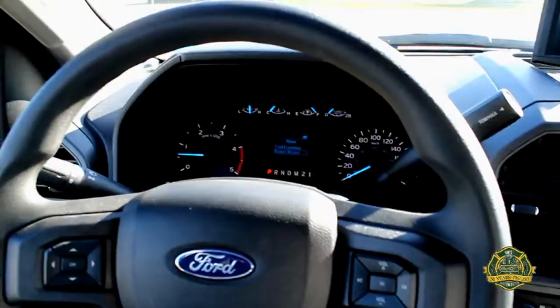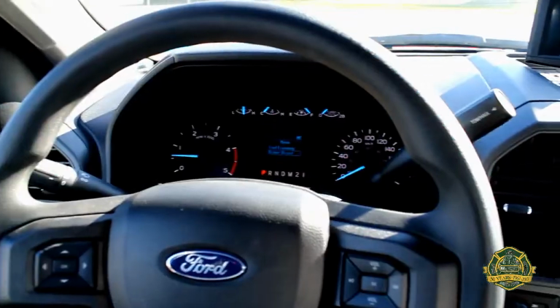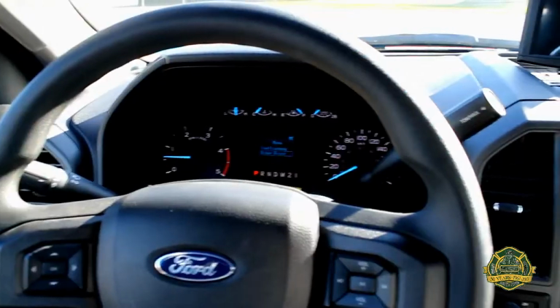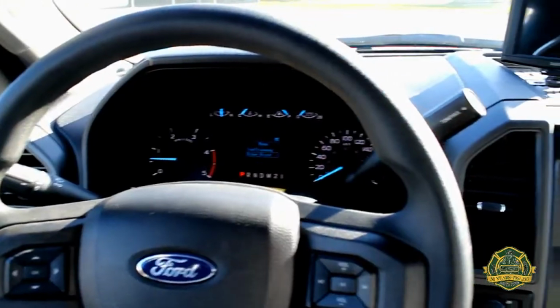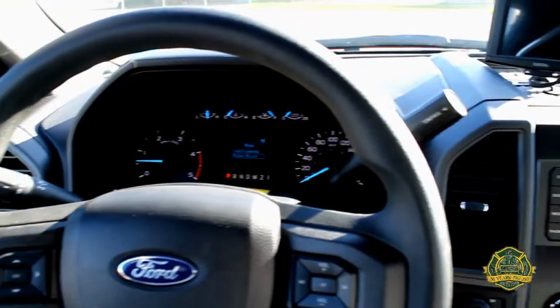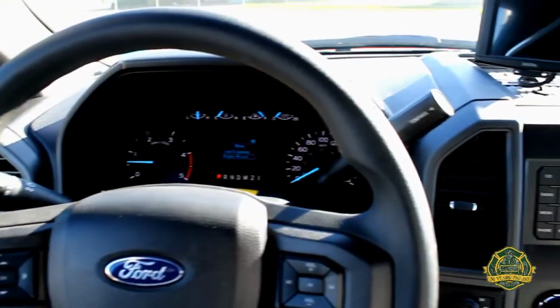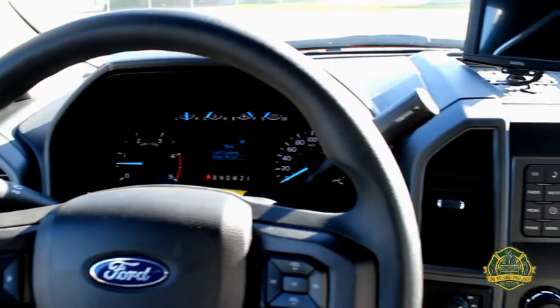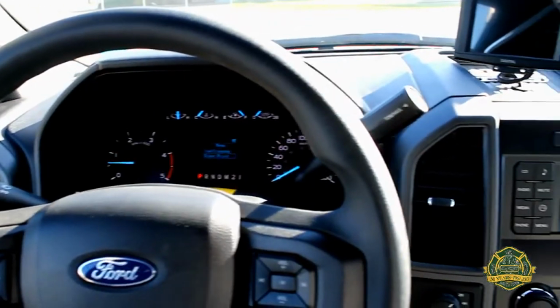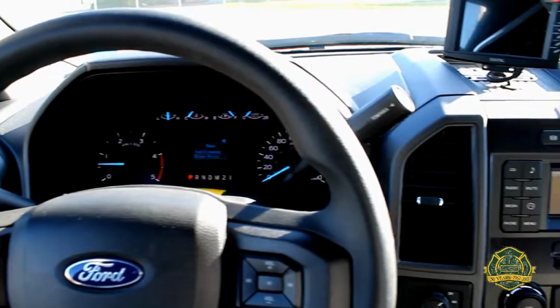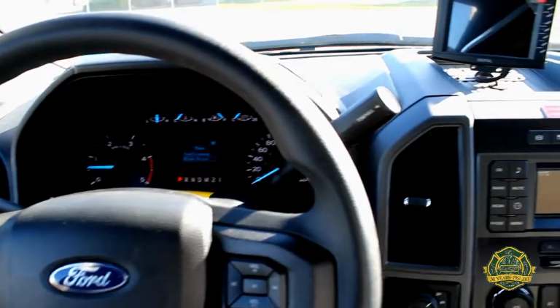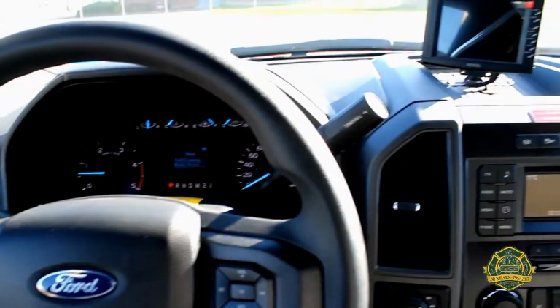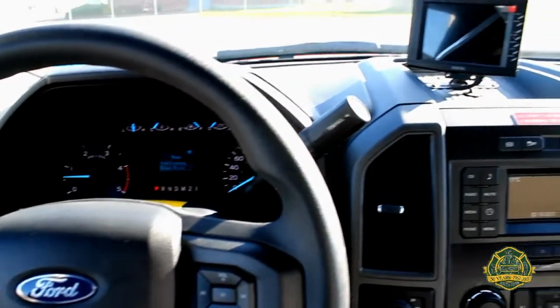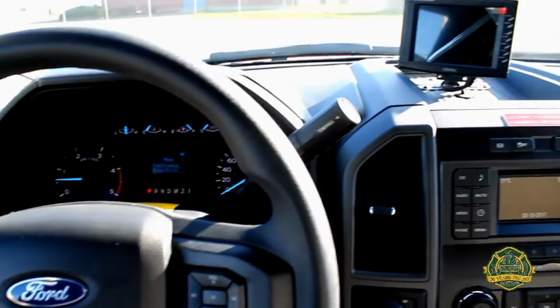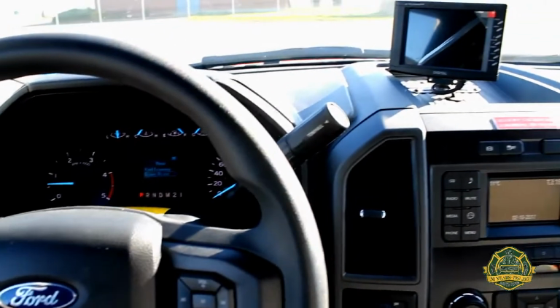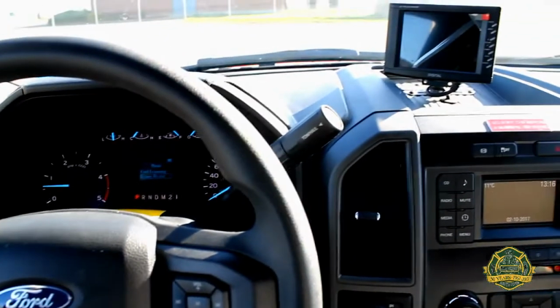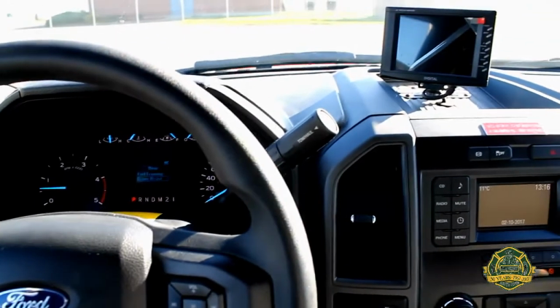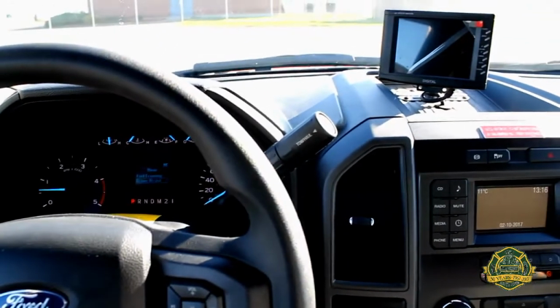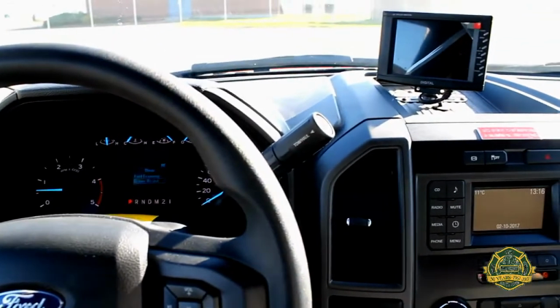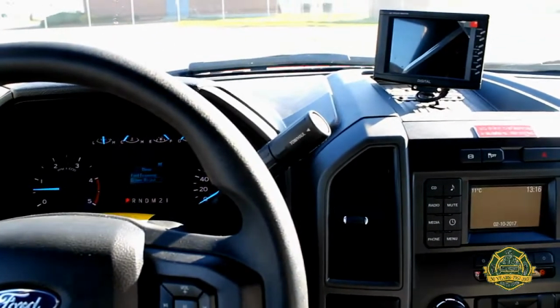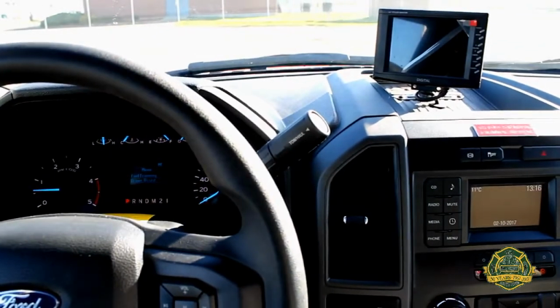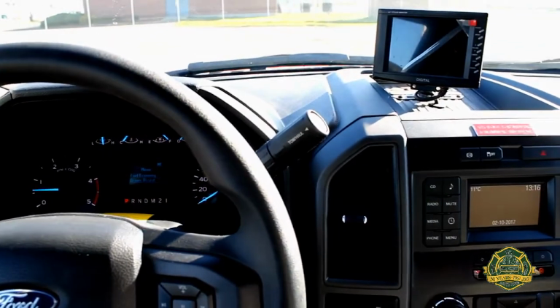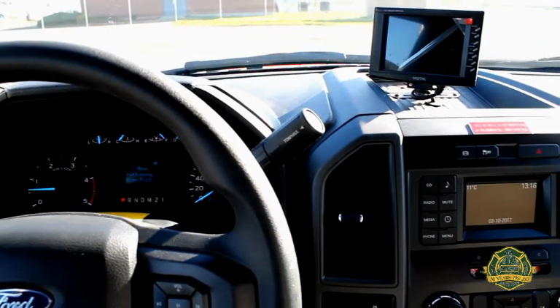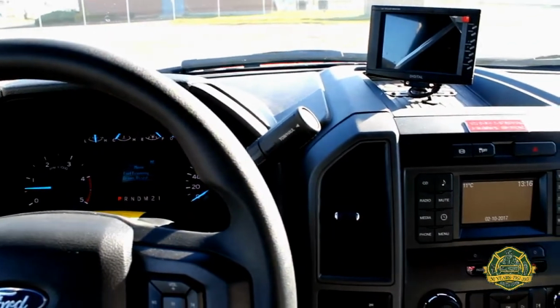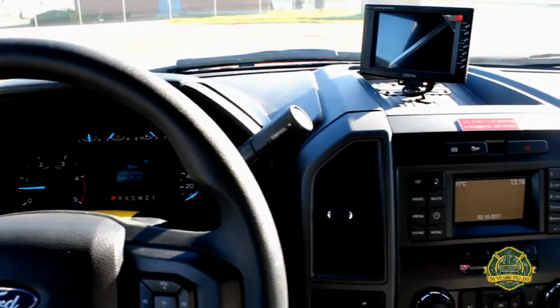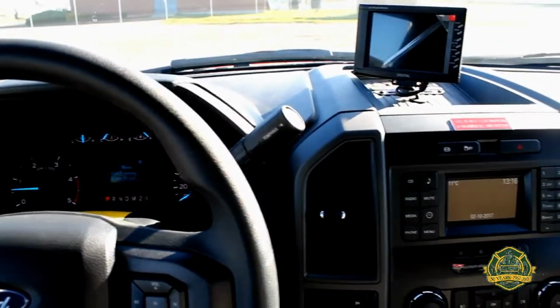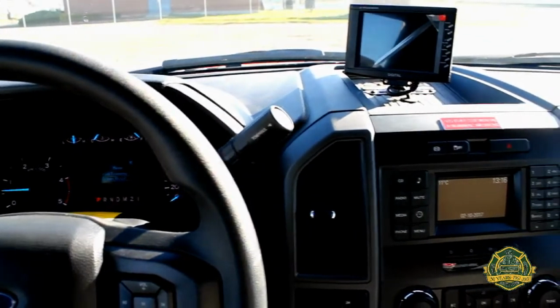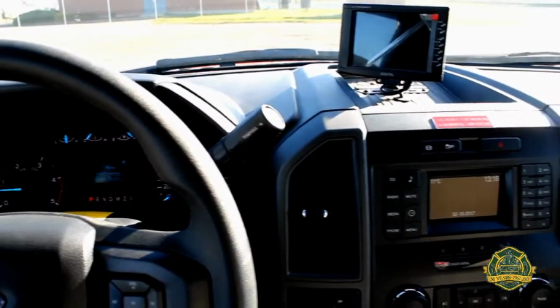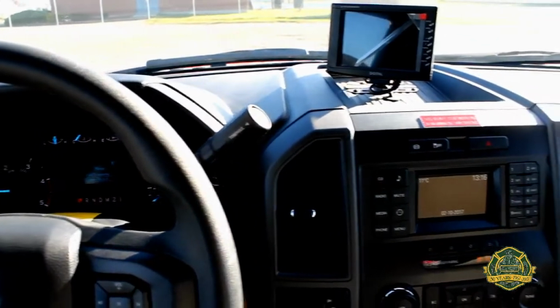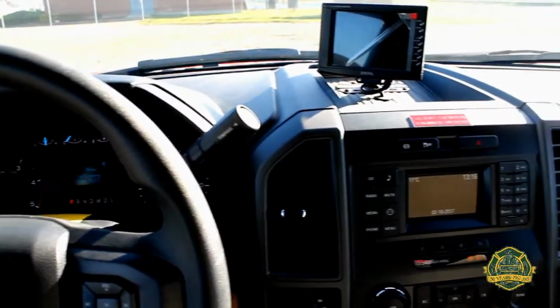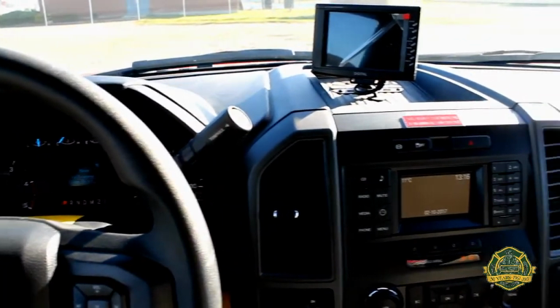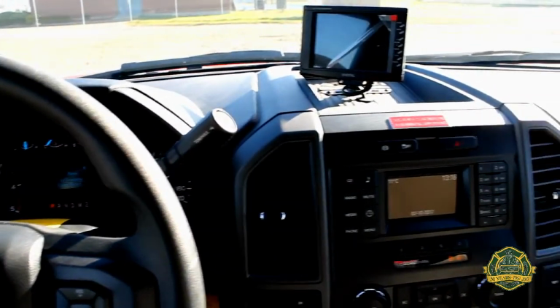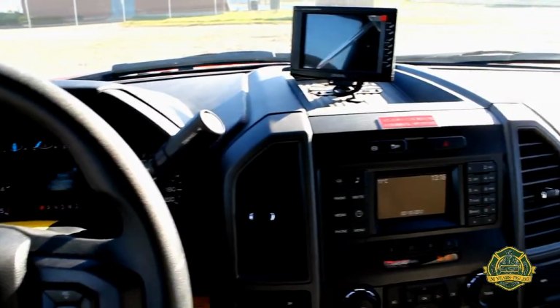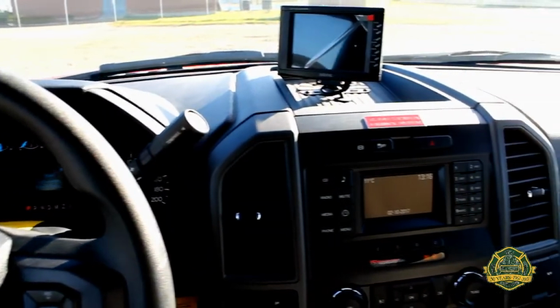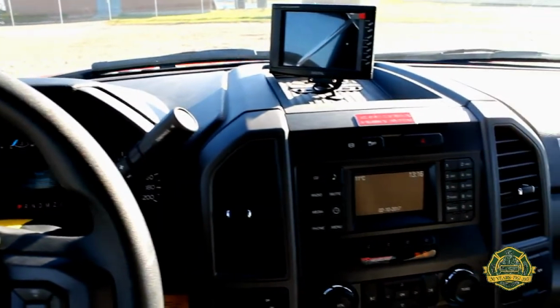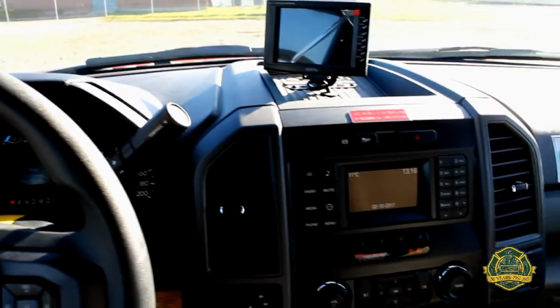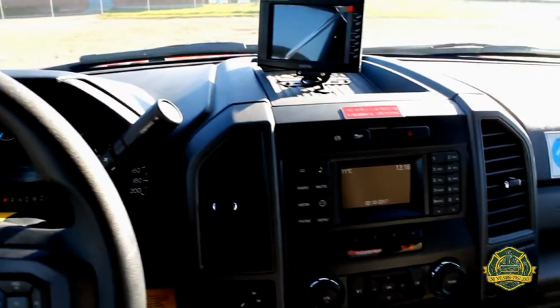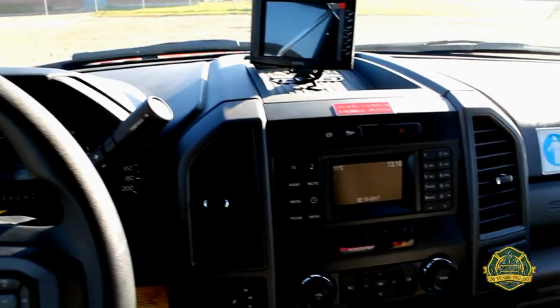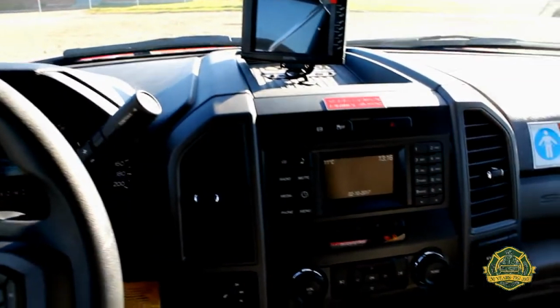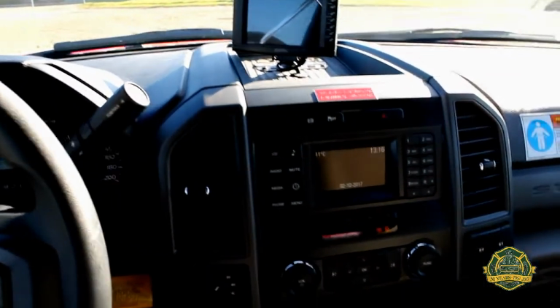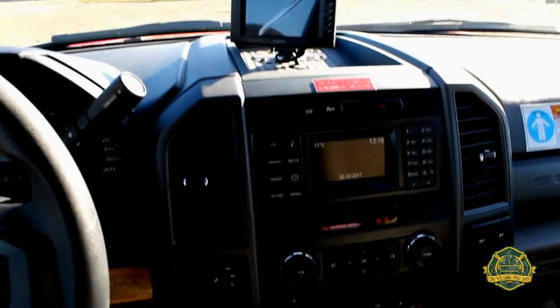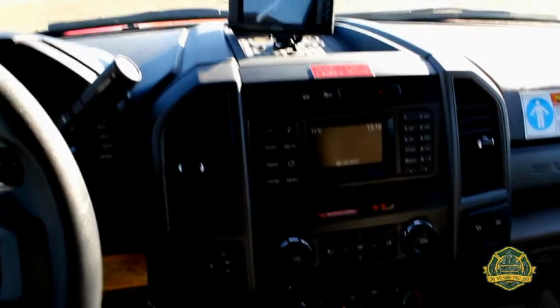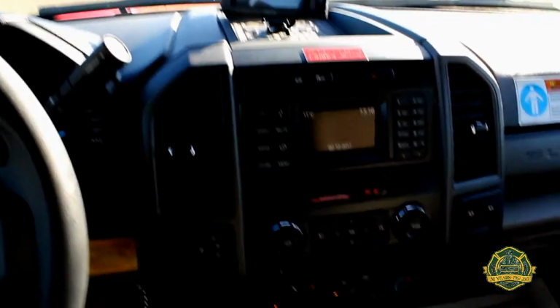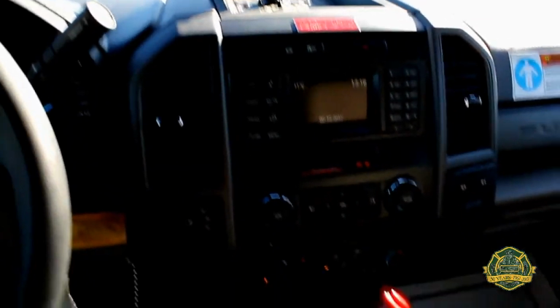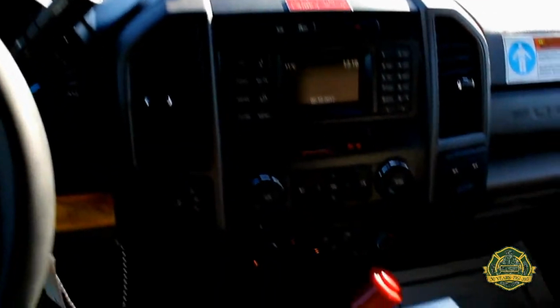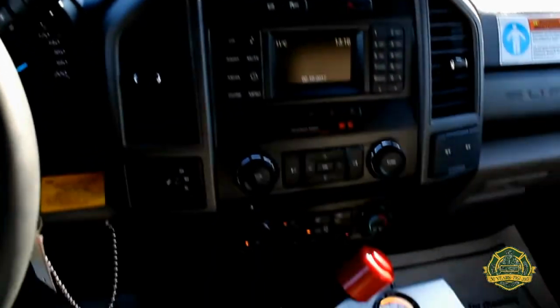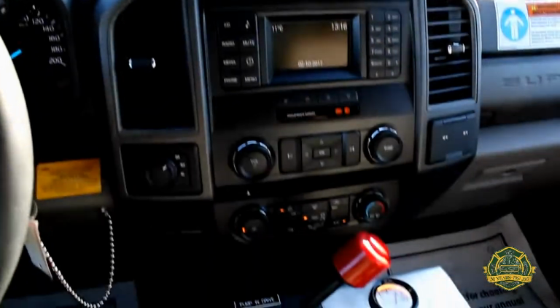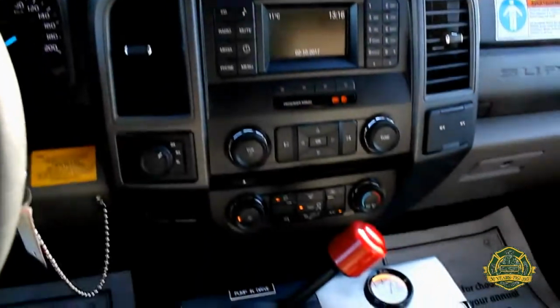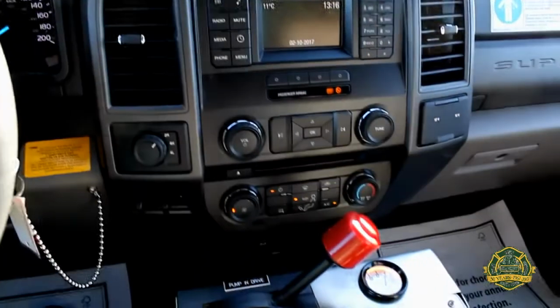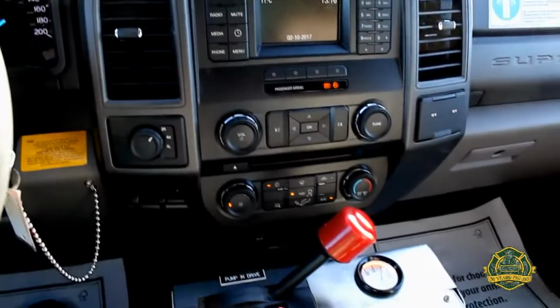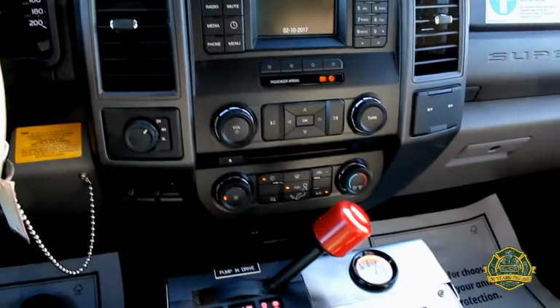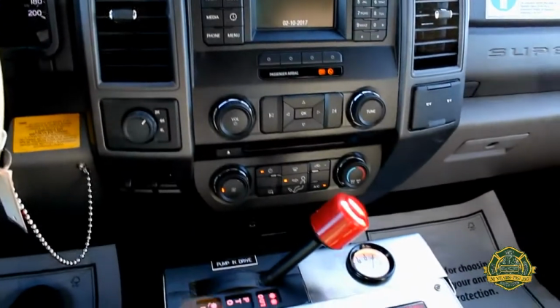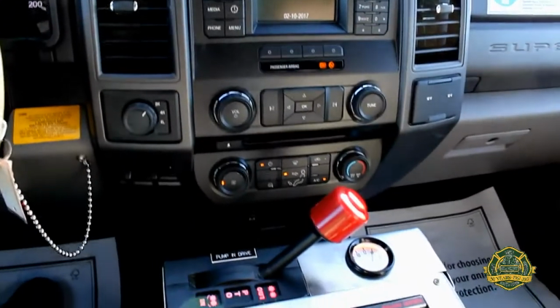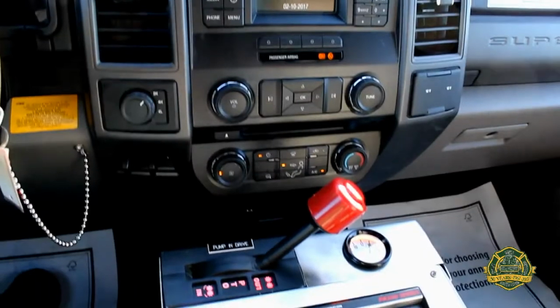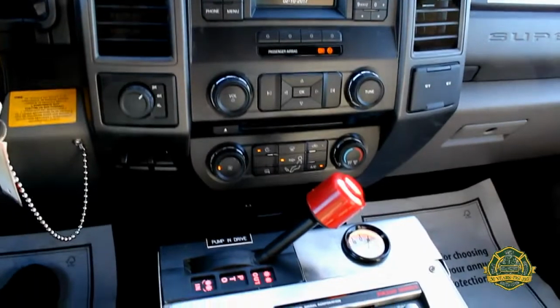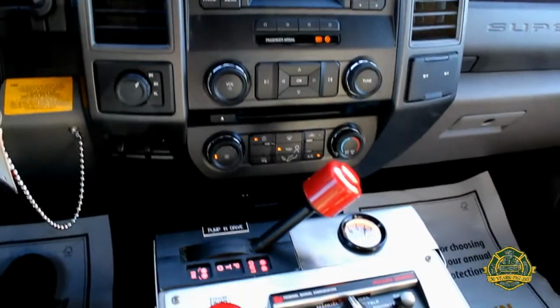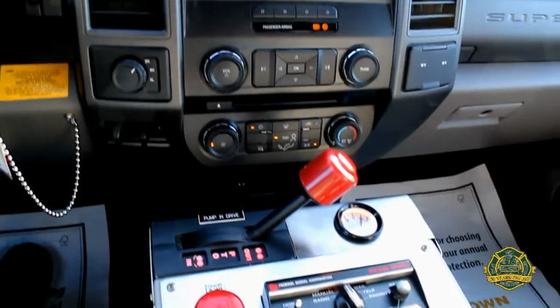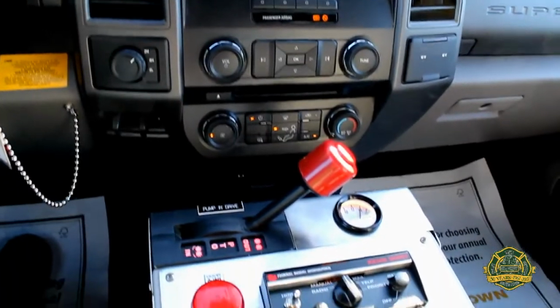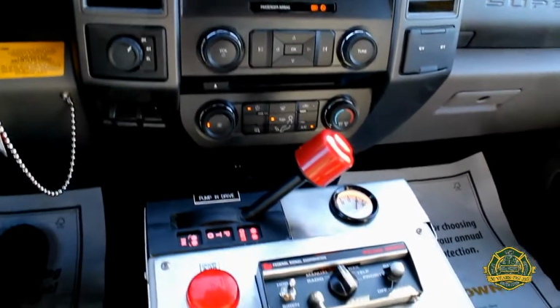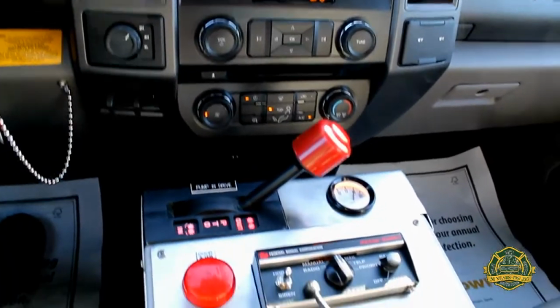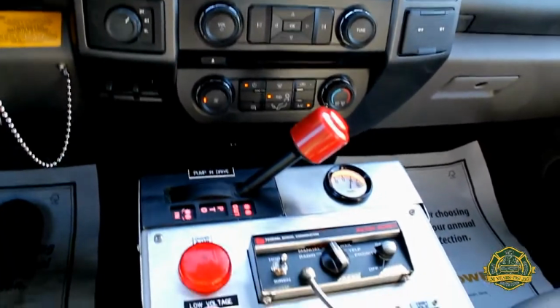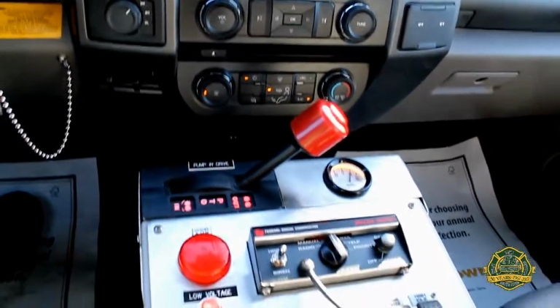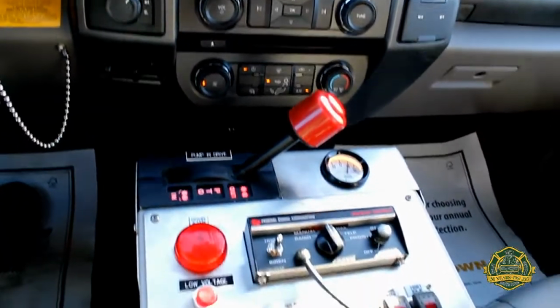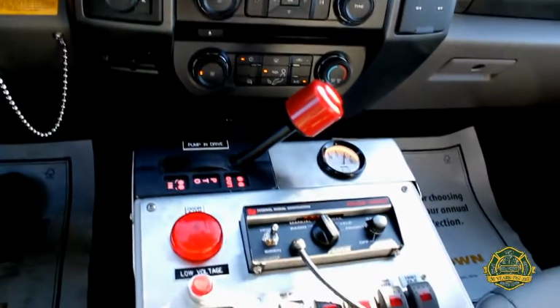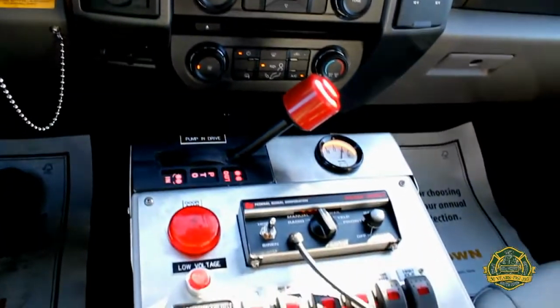Inside the cab has a rear view camera monitor along with a custom-built metal fab console.